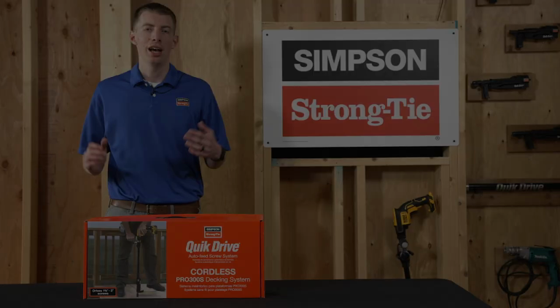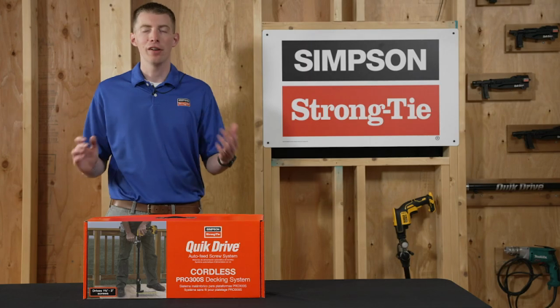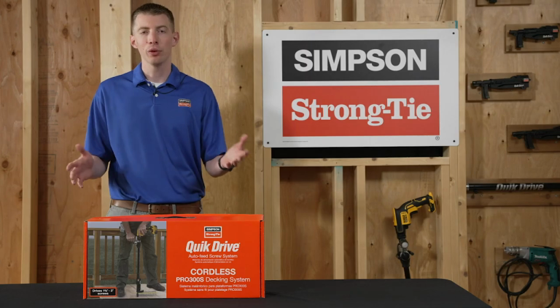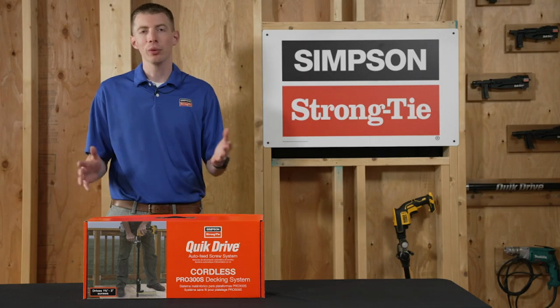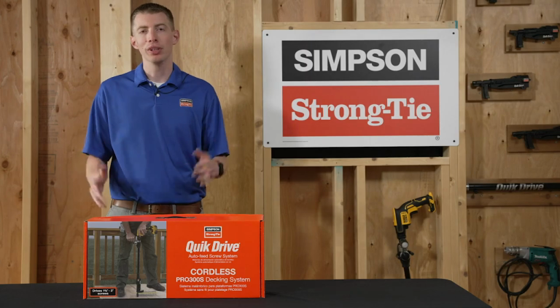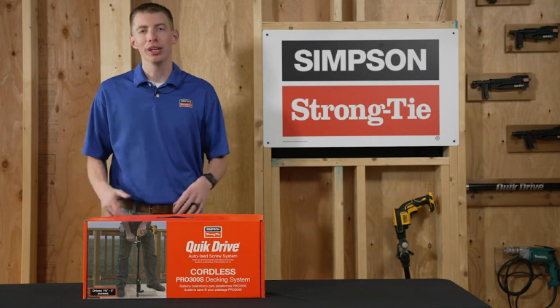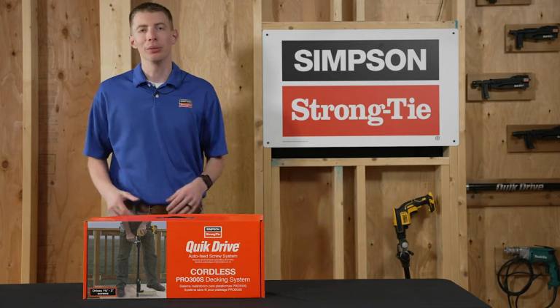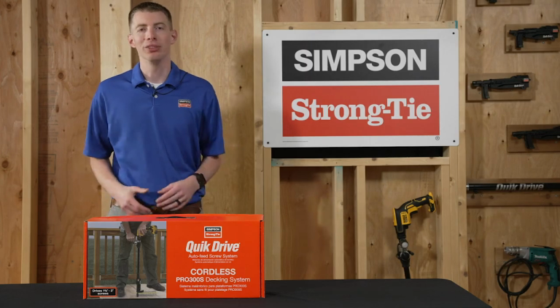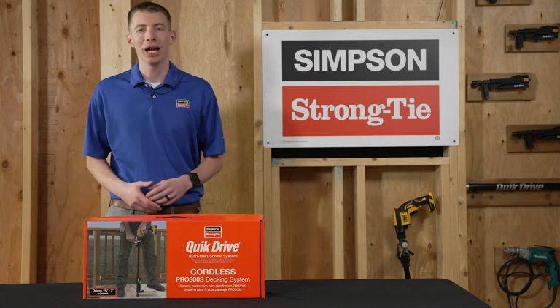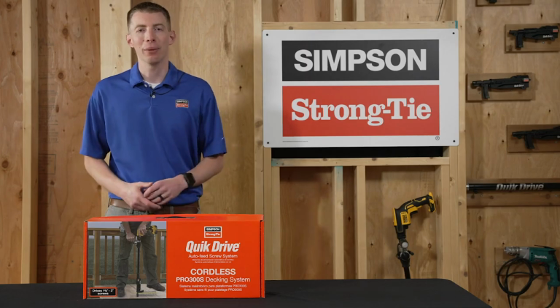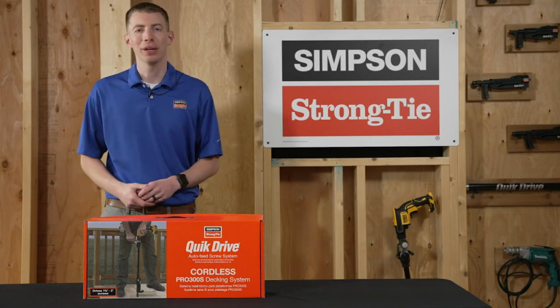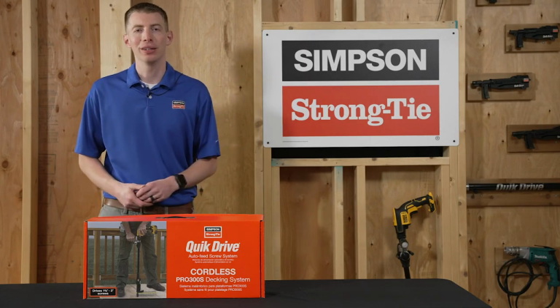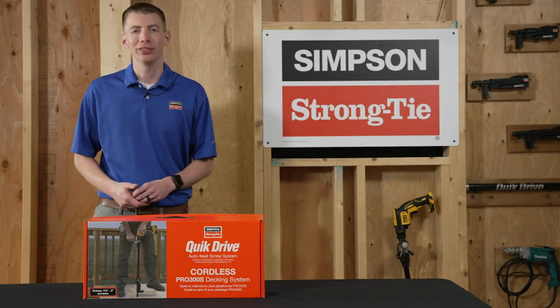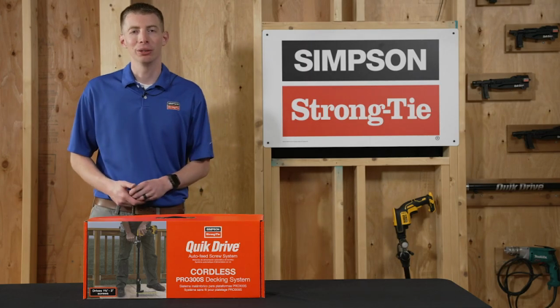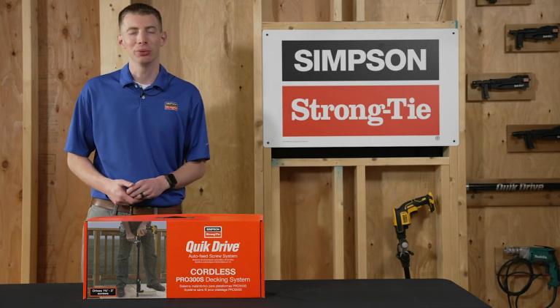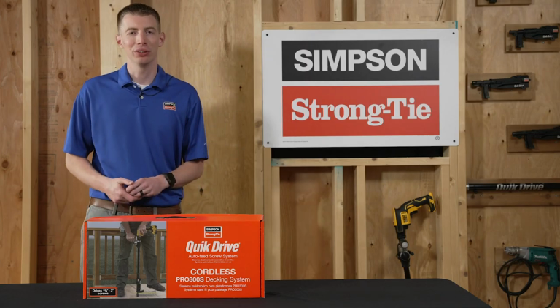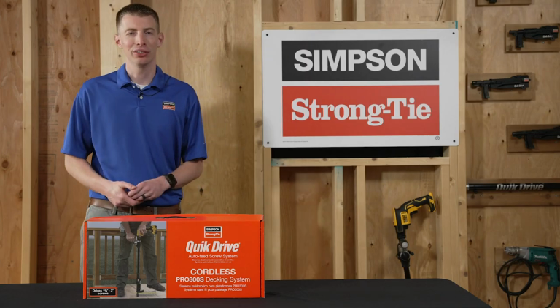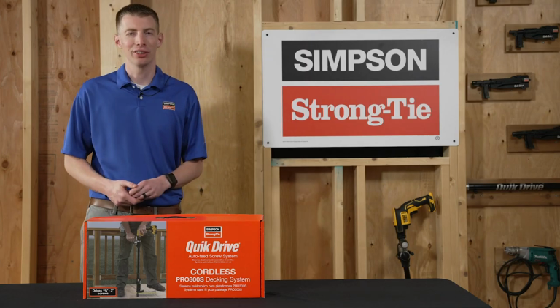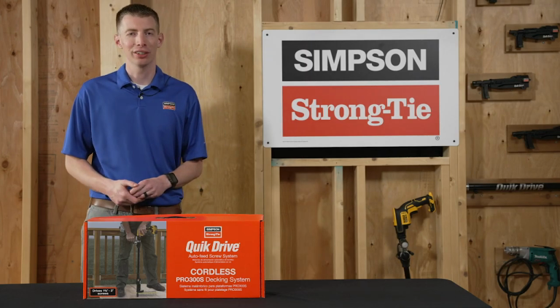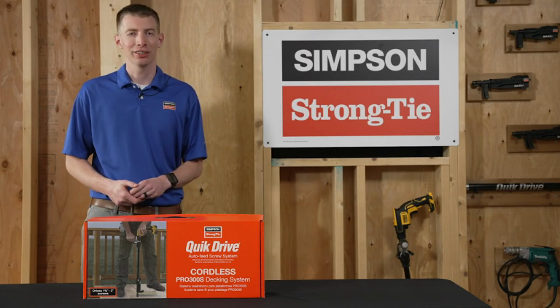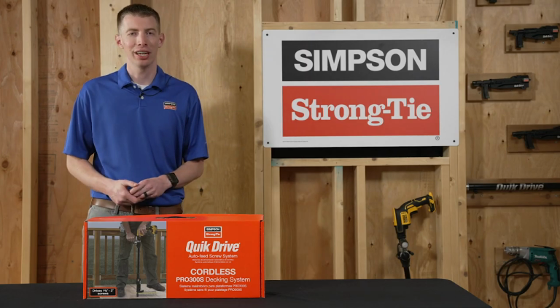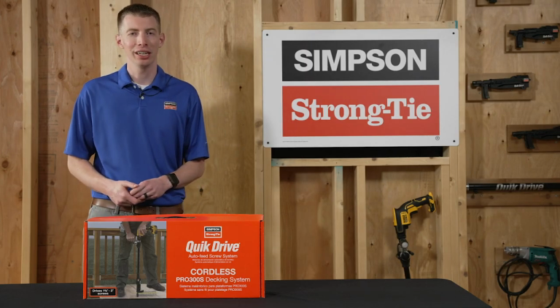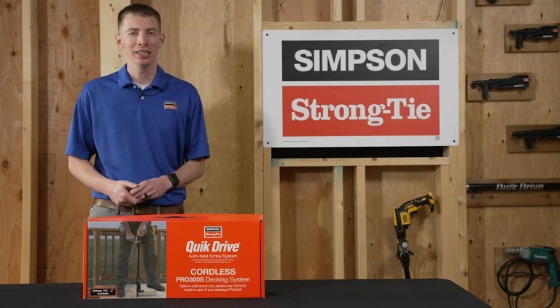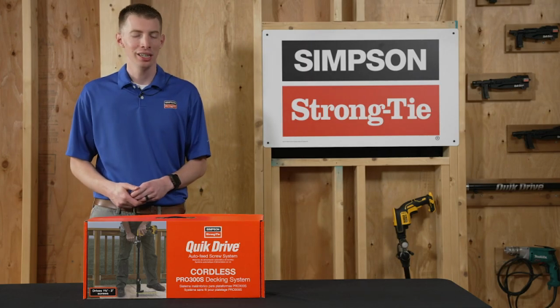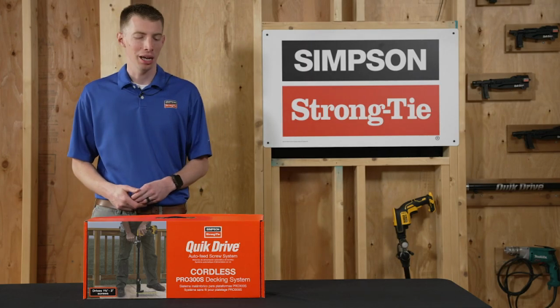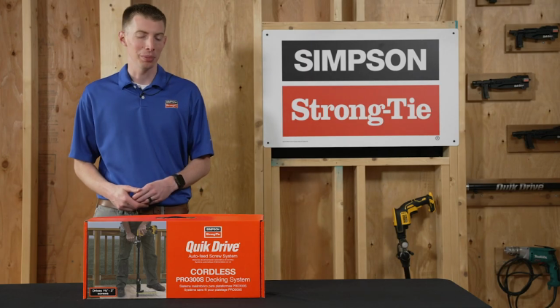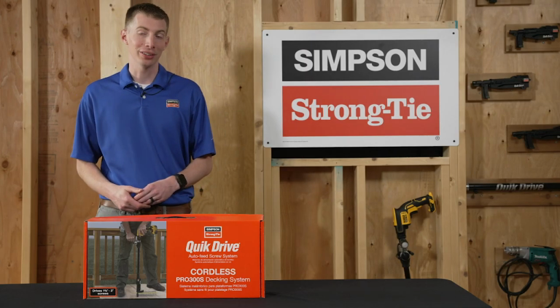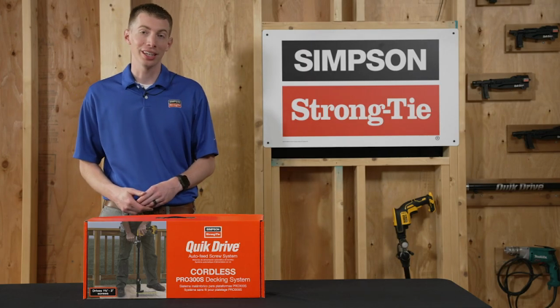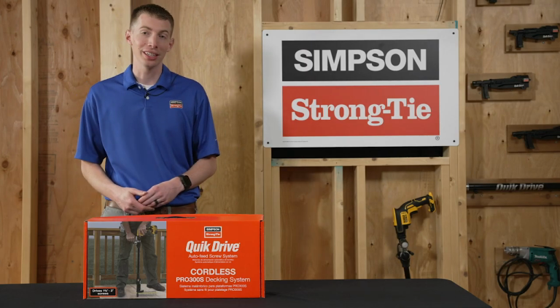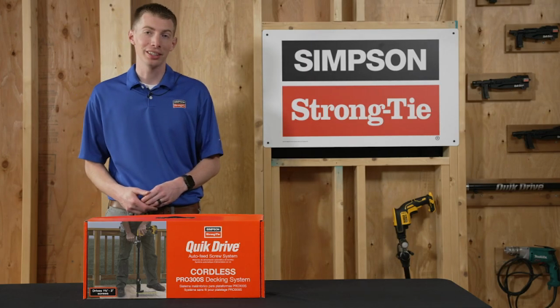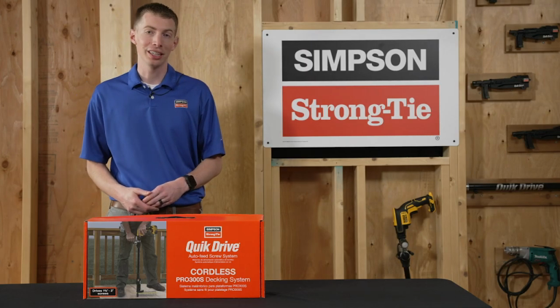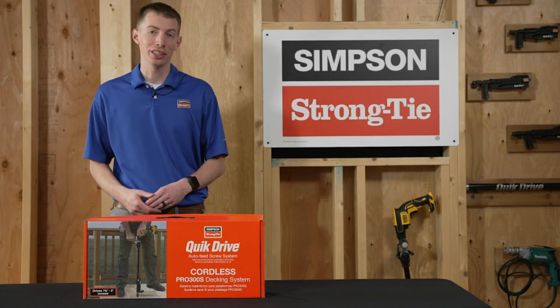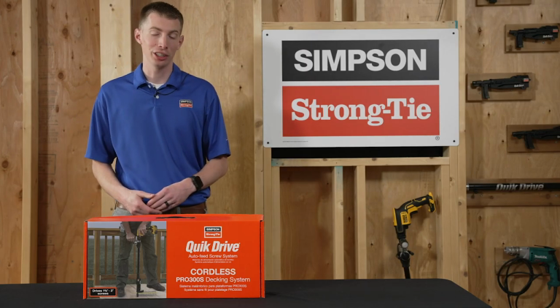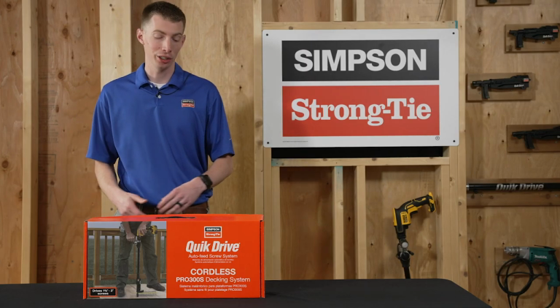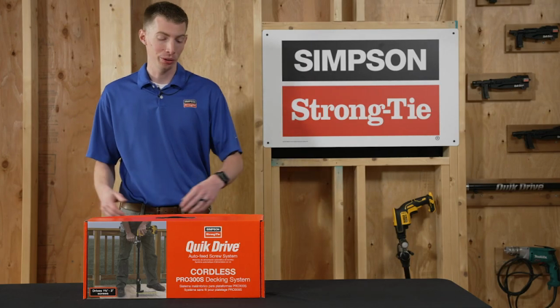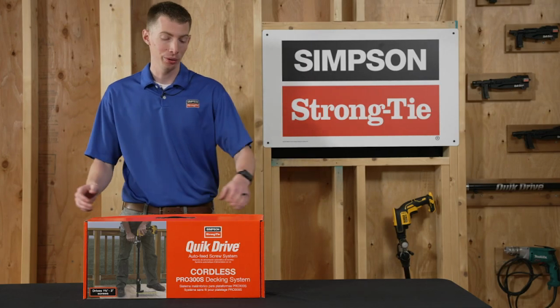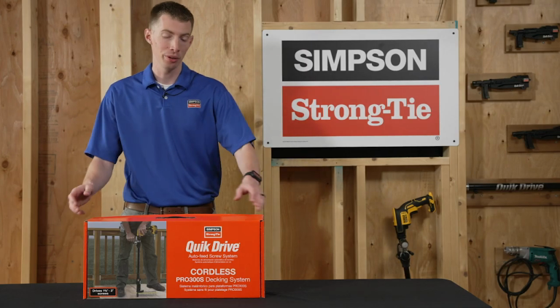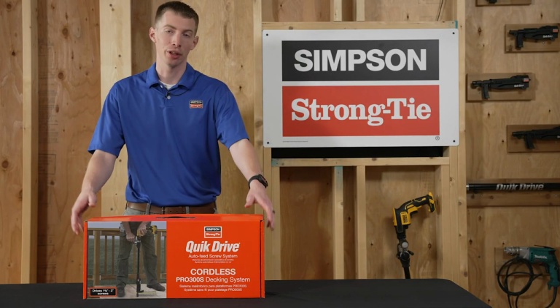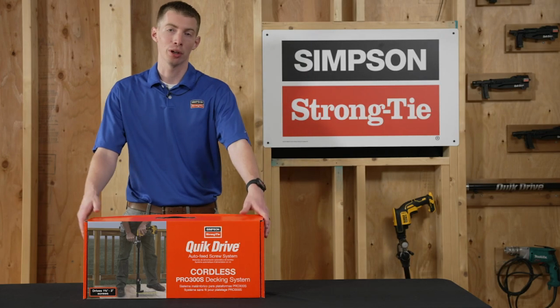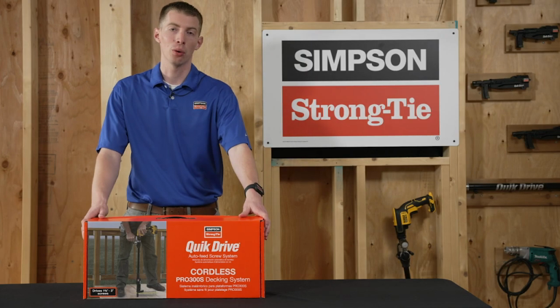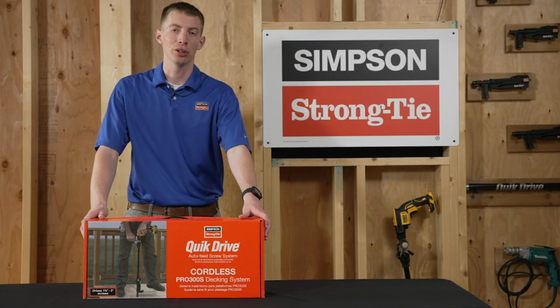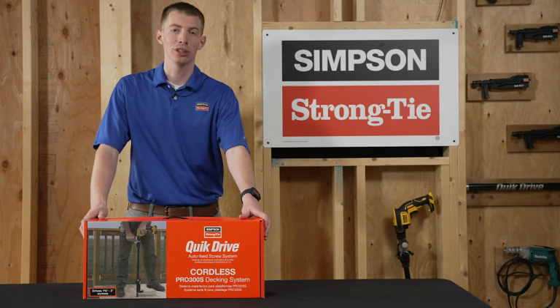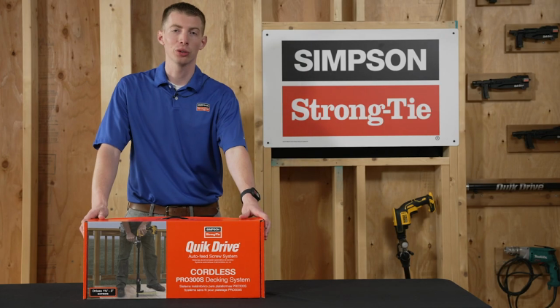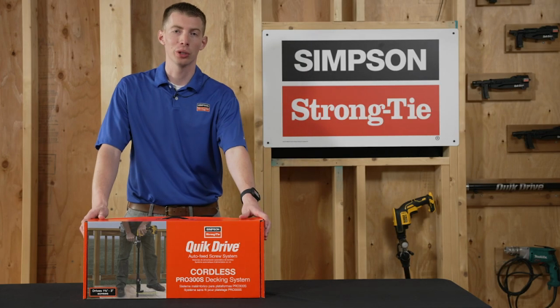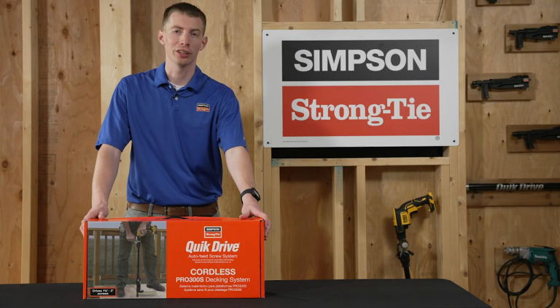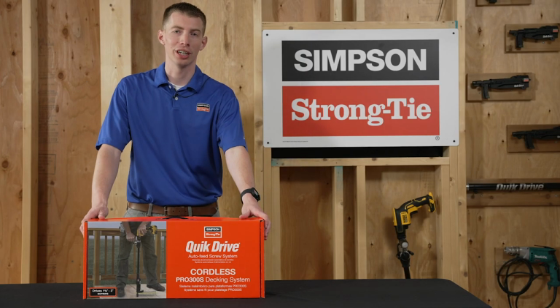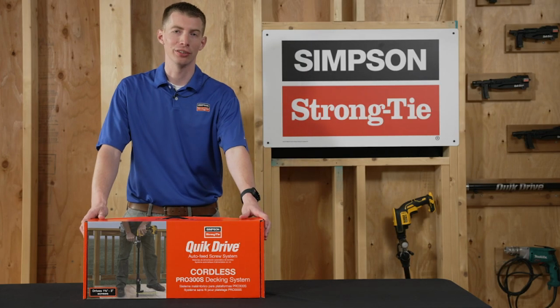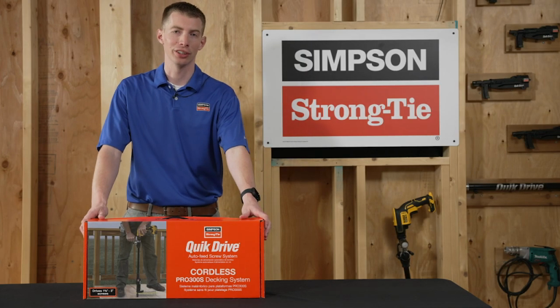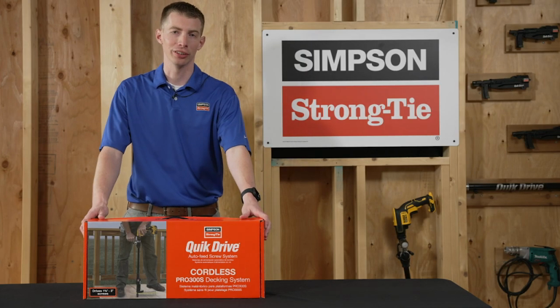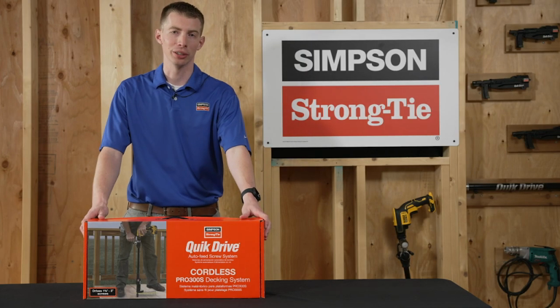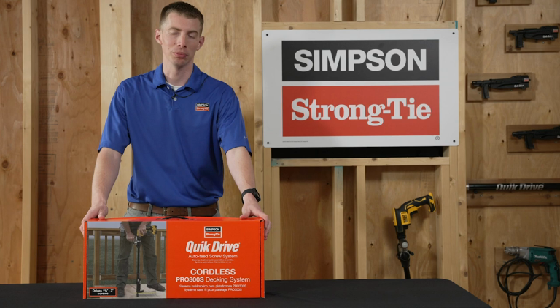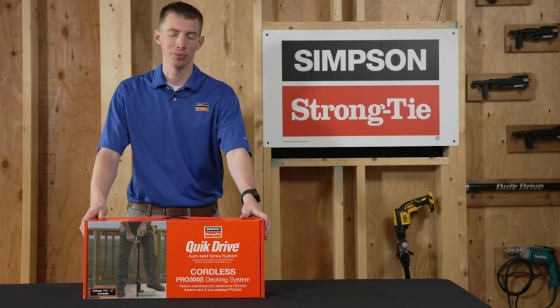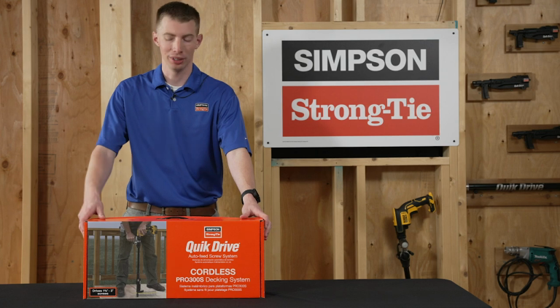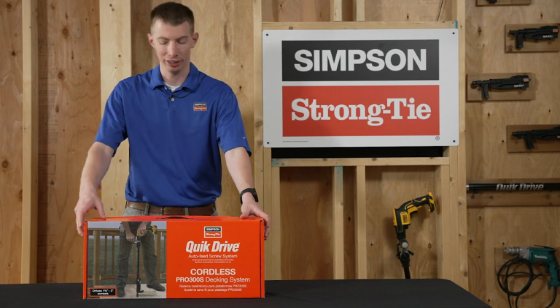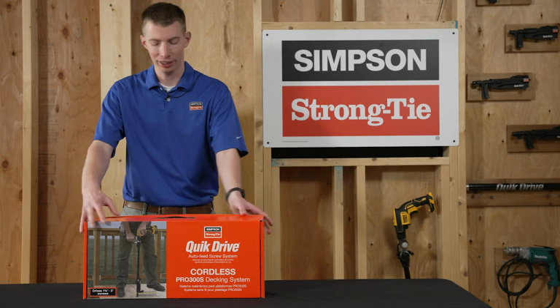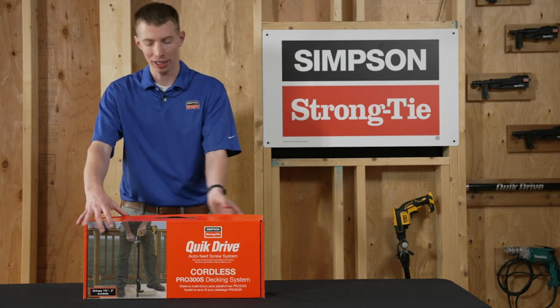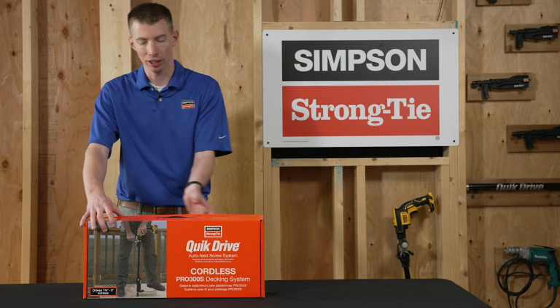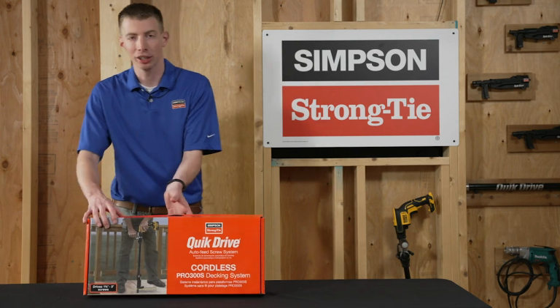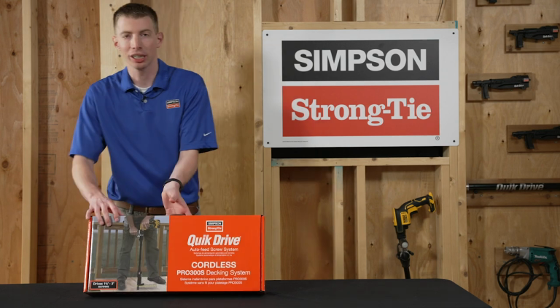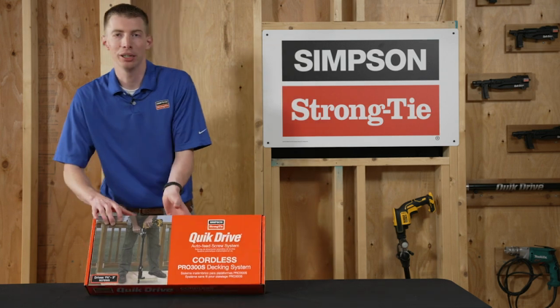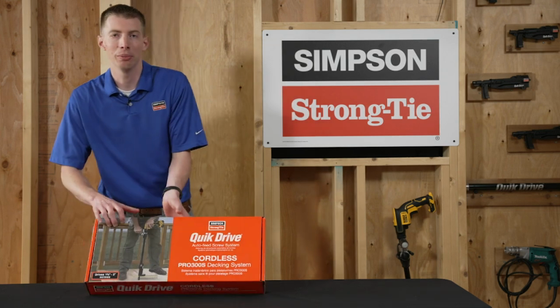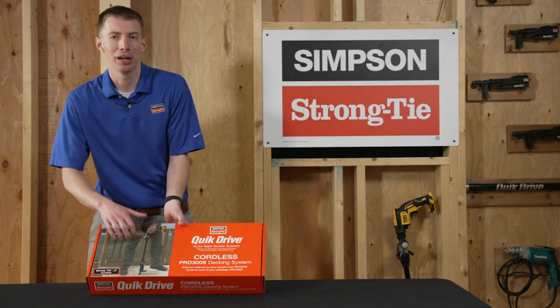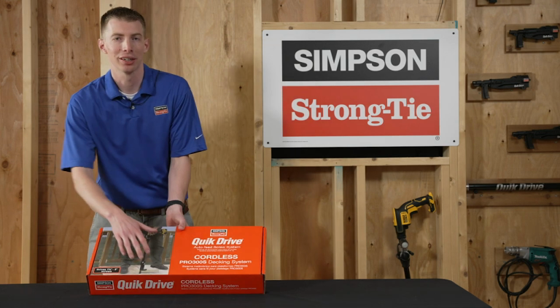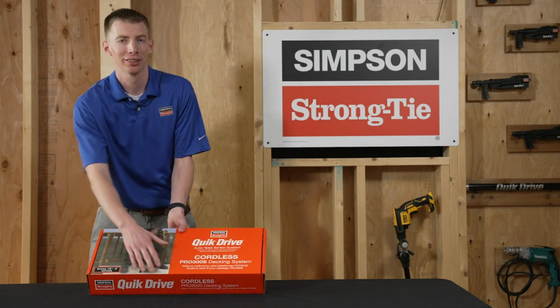Hi everyone. I'm Zach Page of Simpson Strong Tie. I'm excited today to show you the cordless quick drive system. Let's take a look in the box.